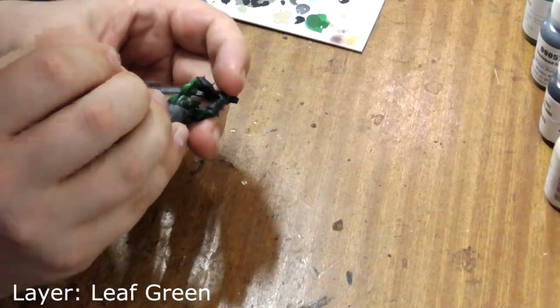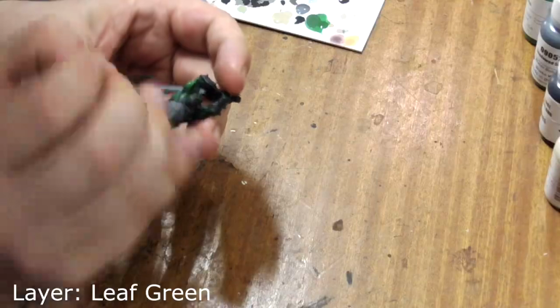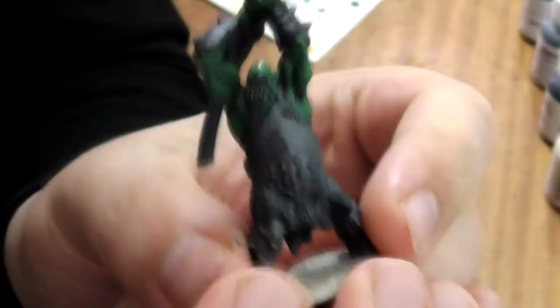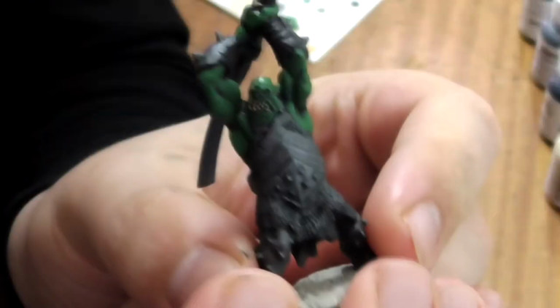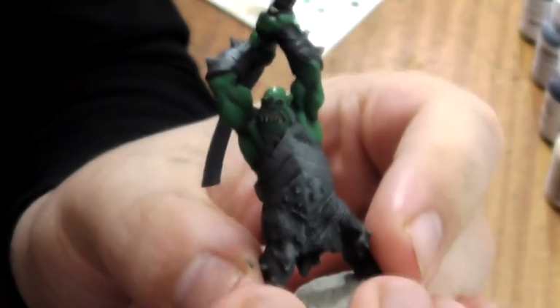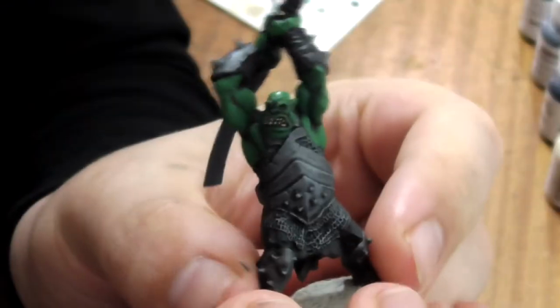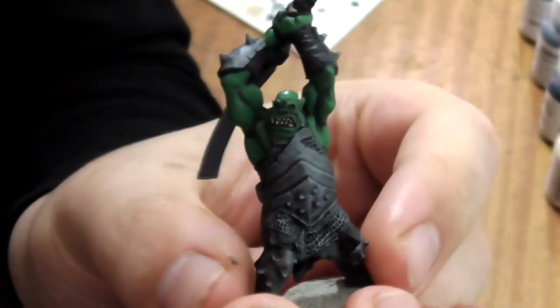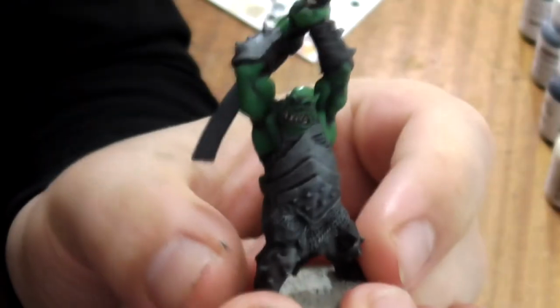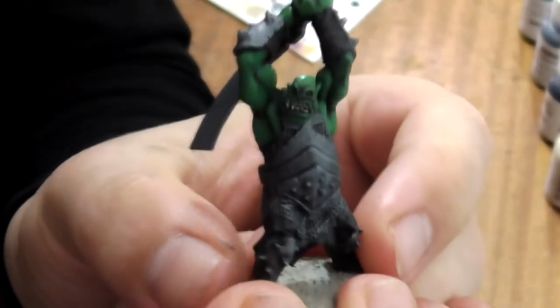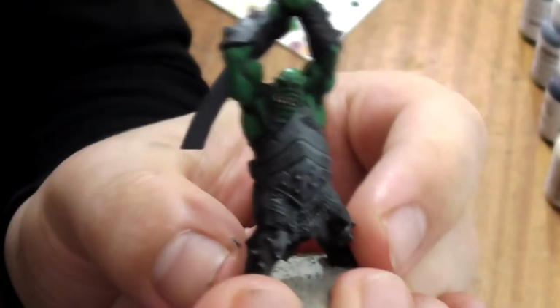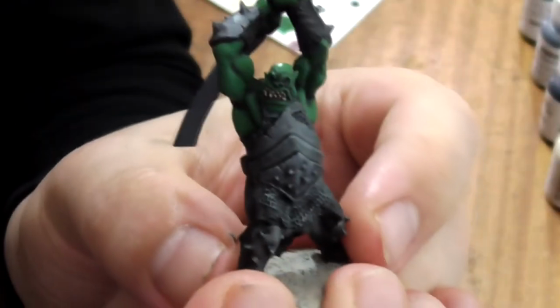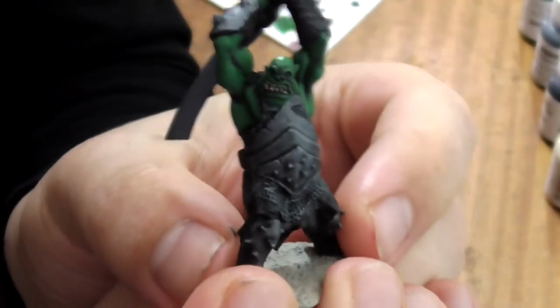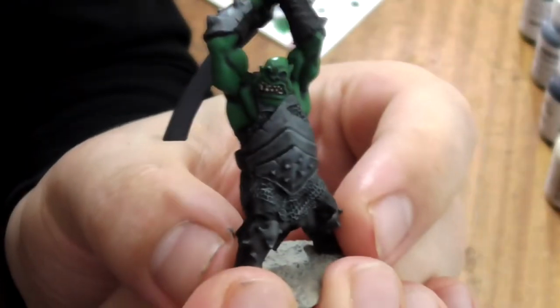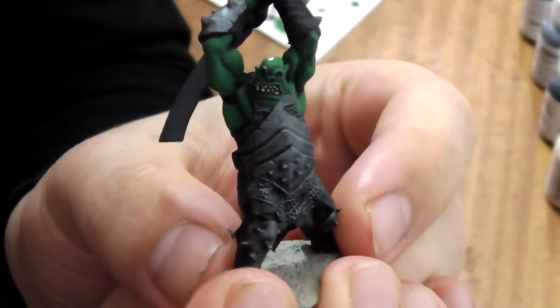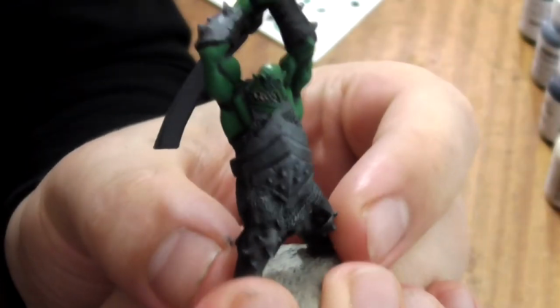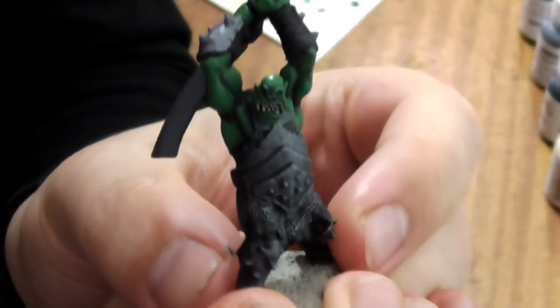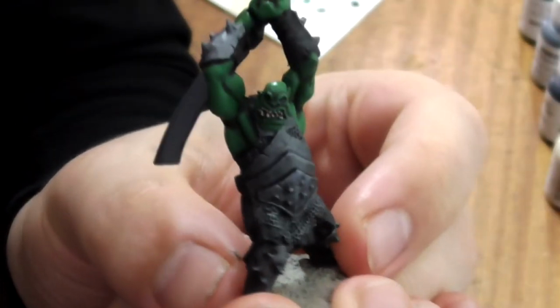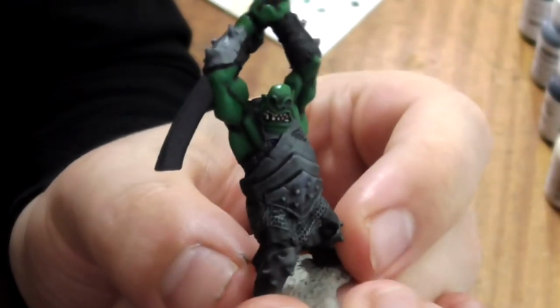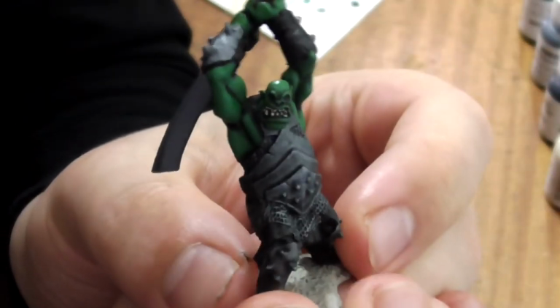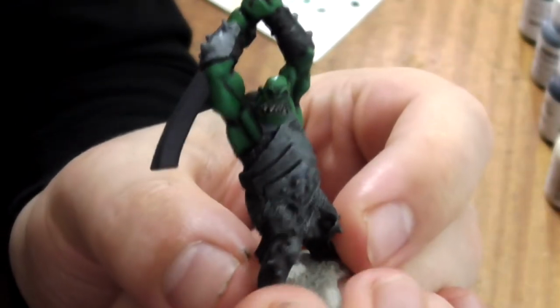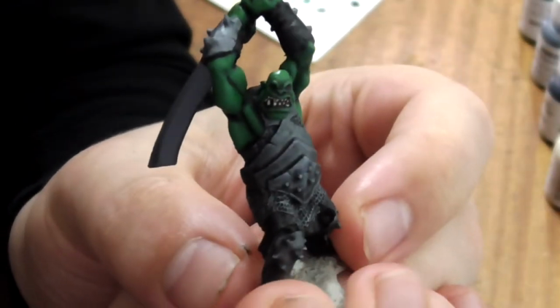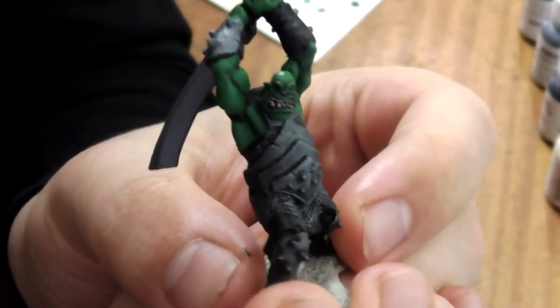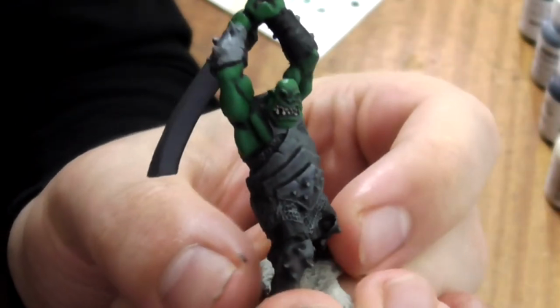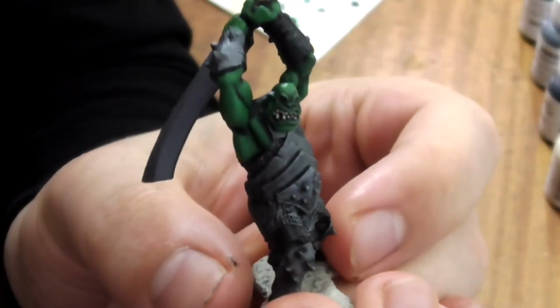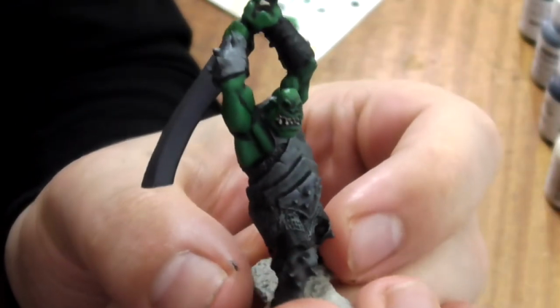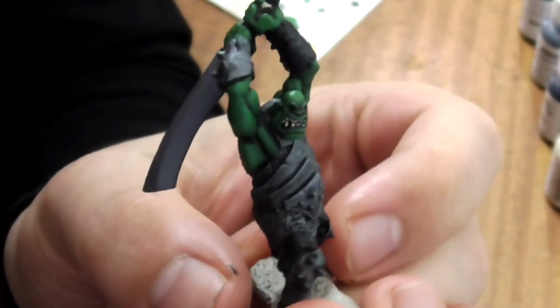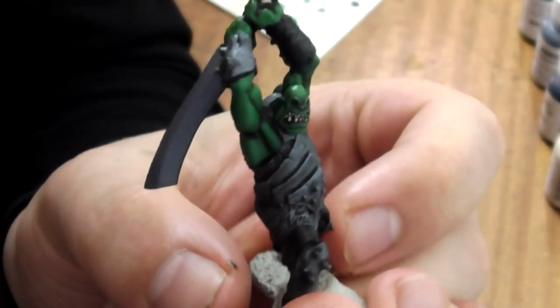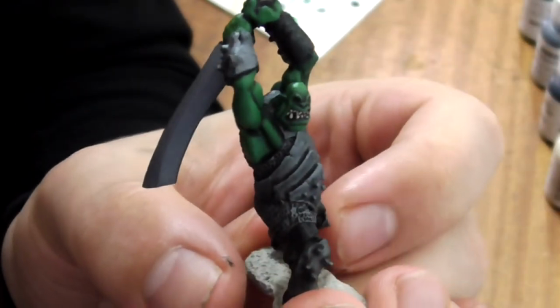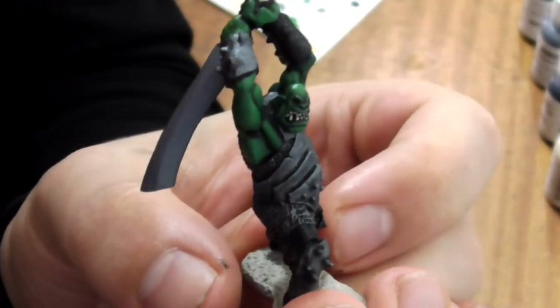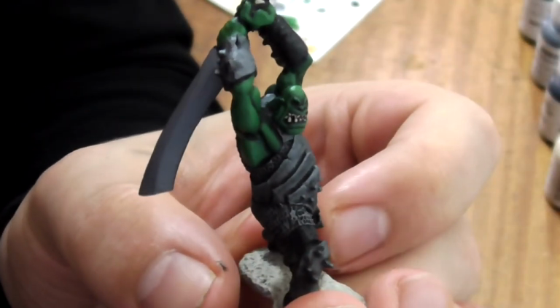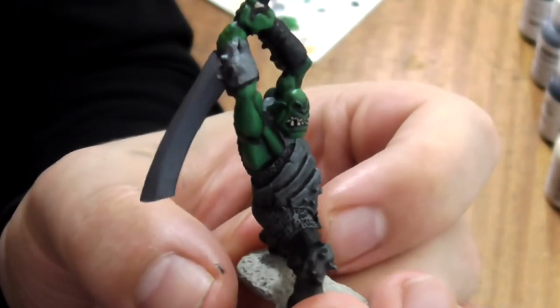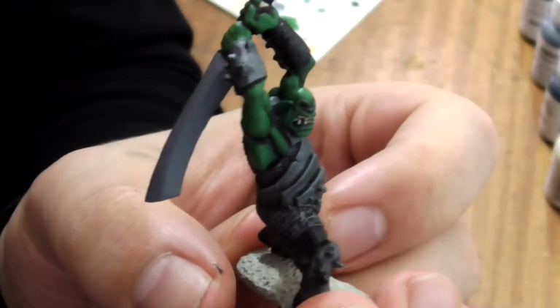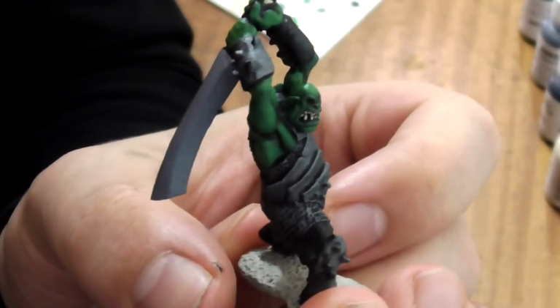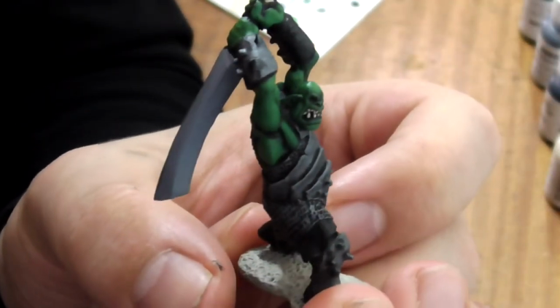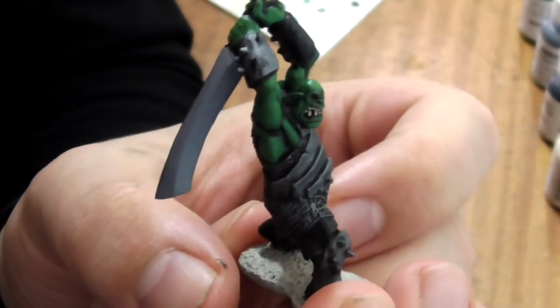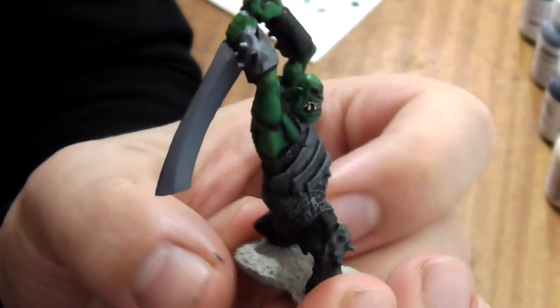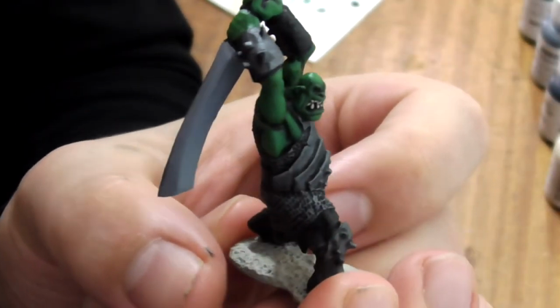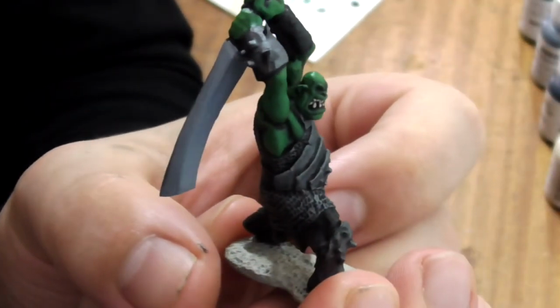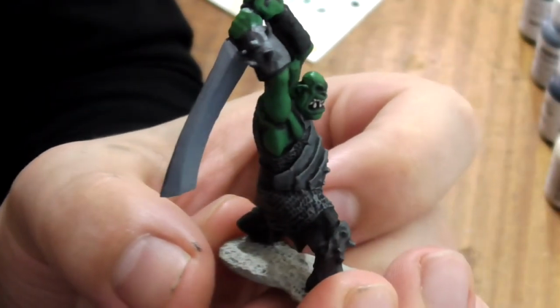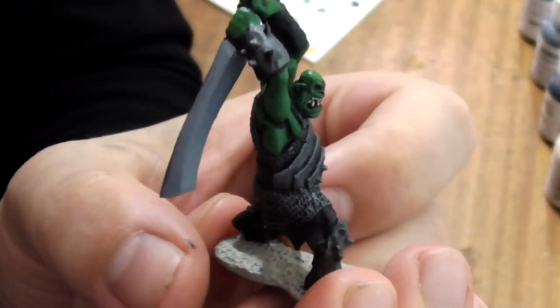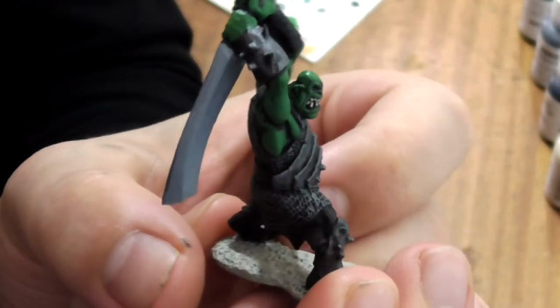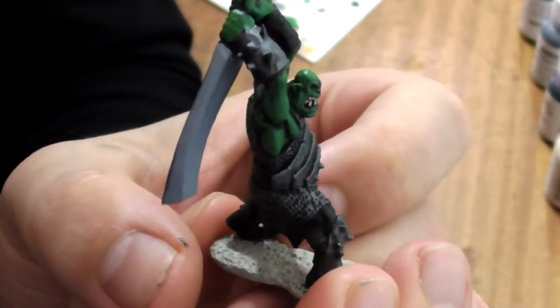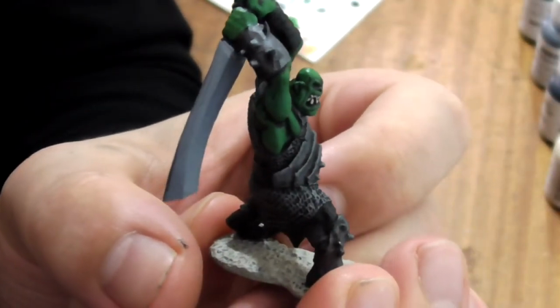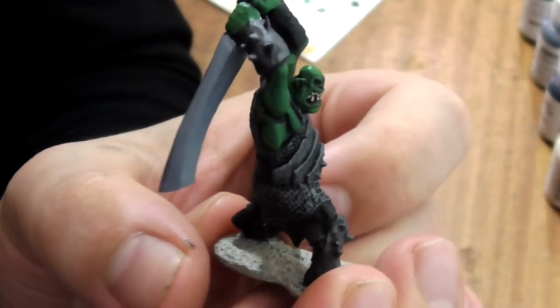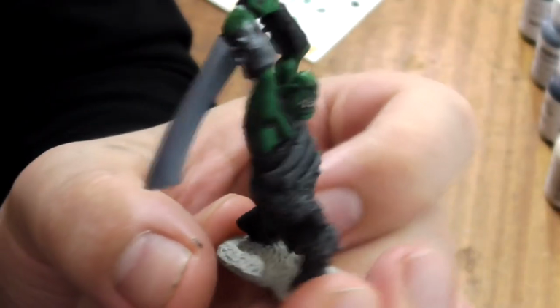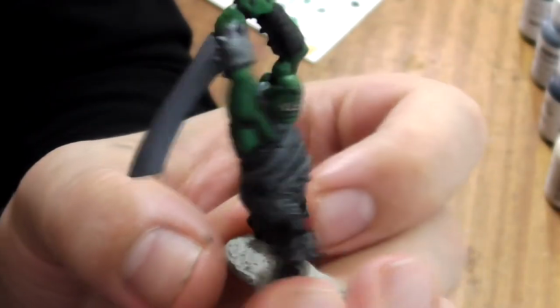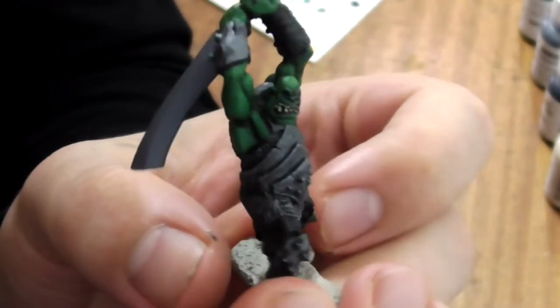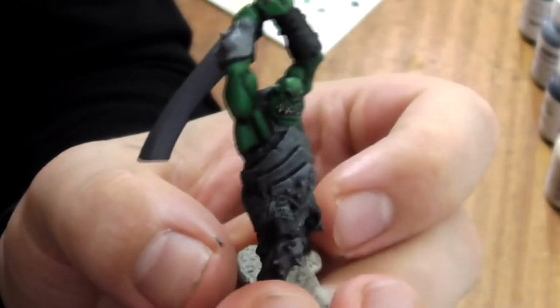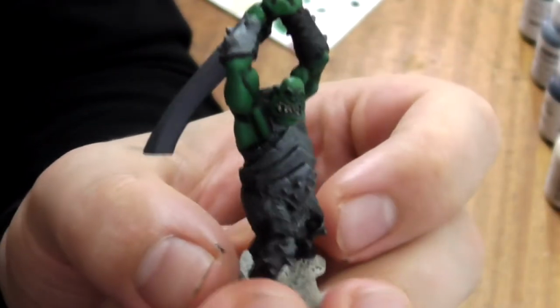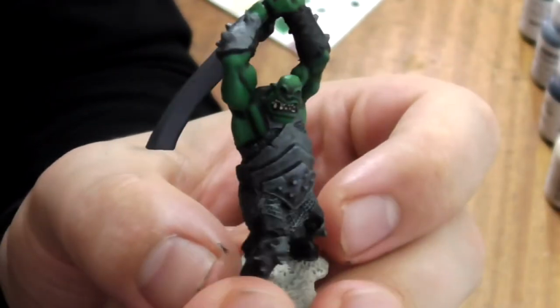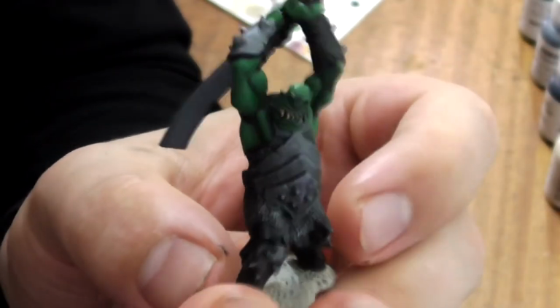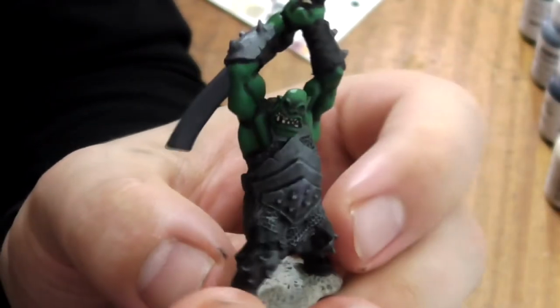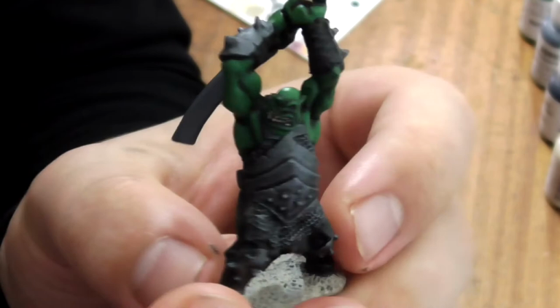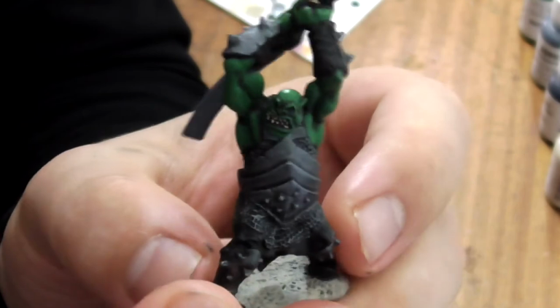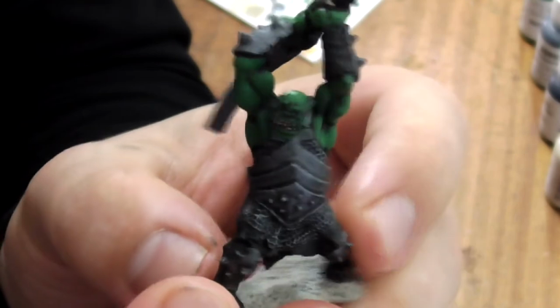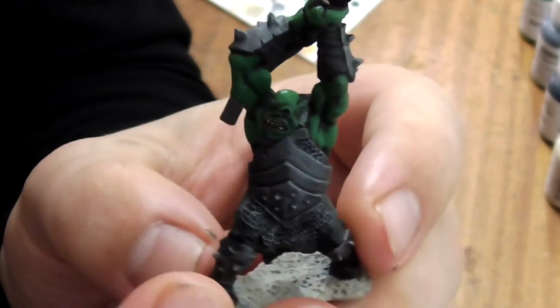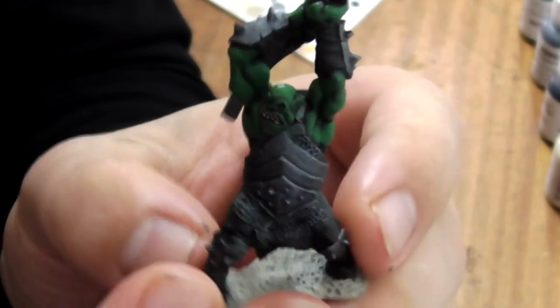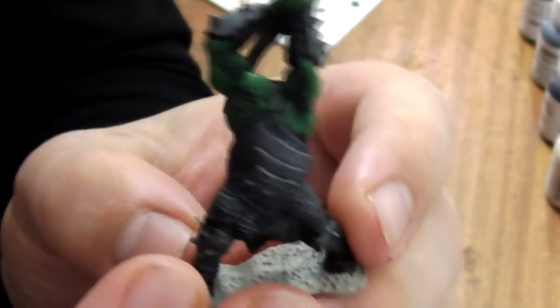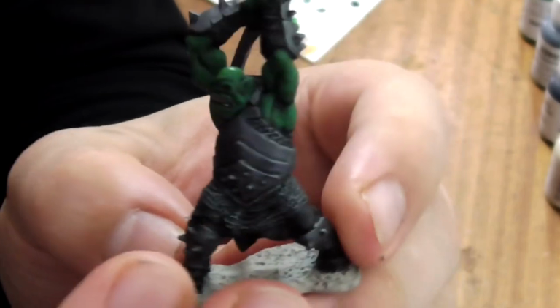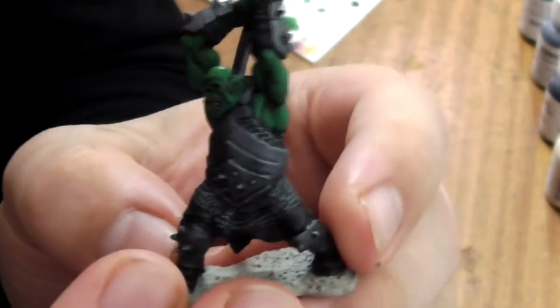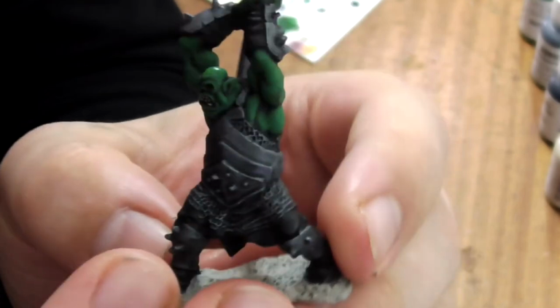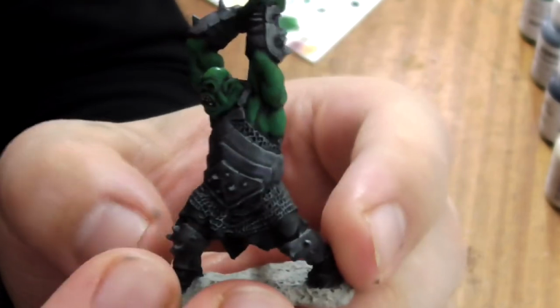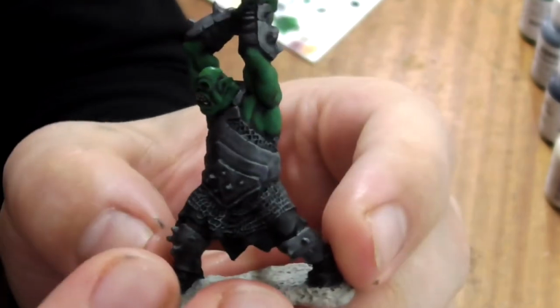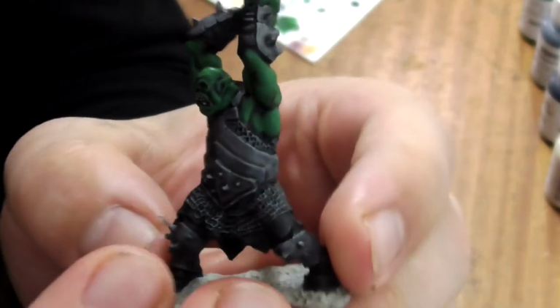All finished with just four colours. Don't forget to like and subscribe and we'll see you next time.